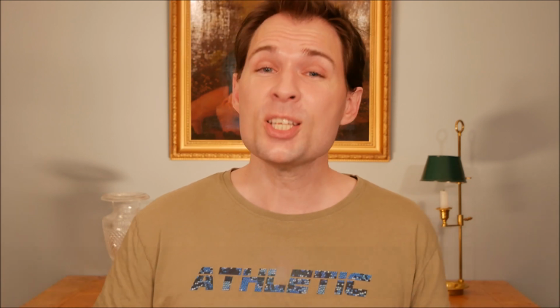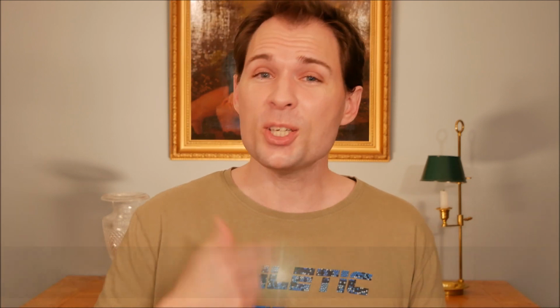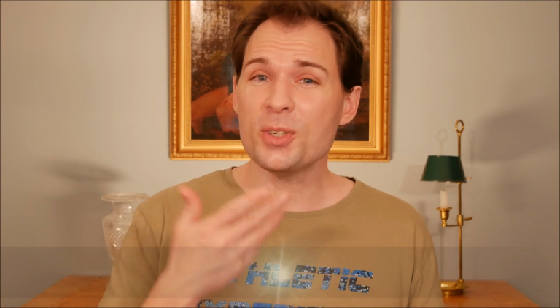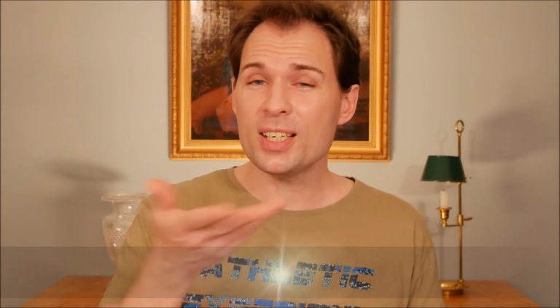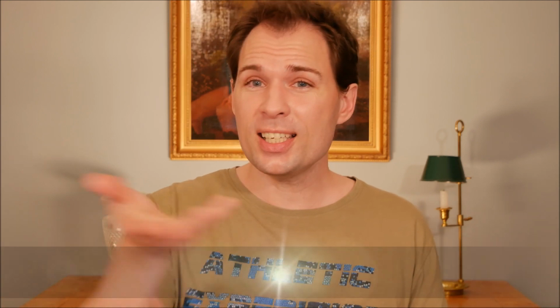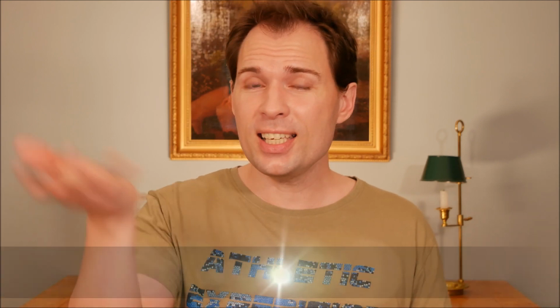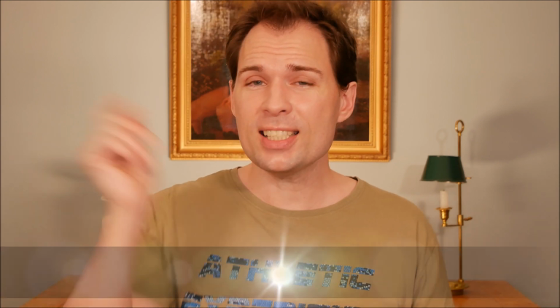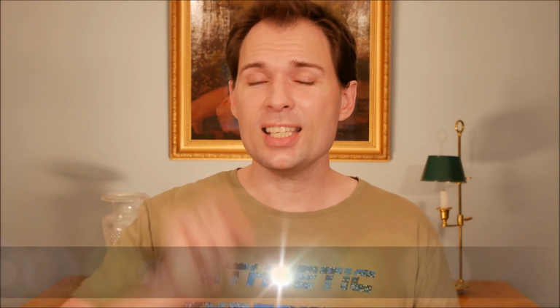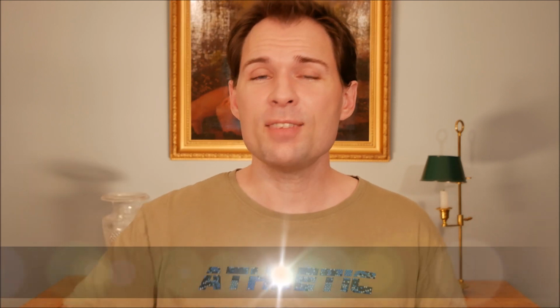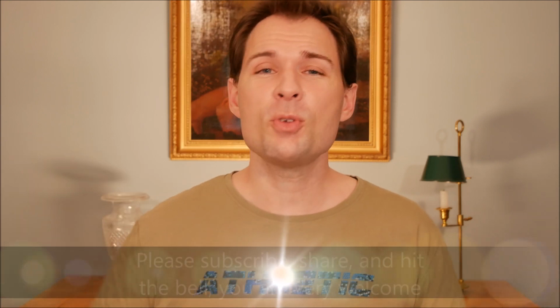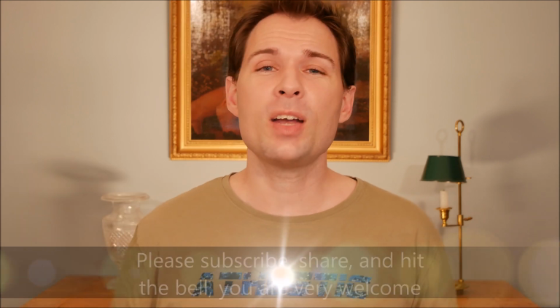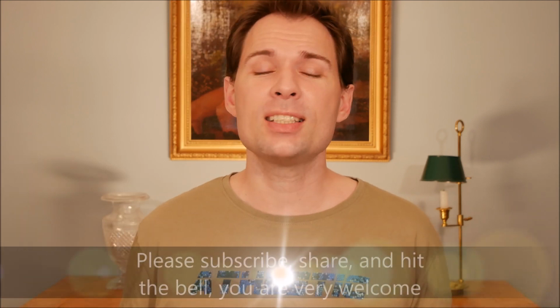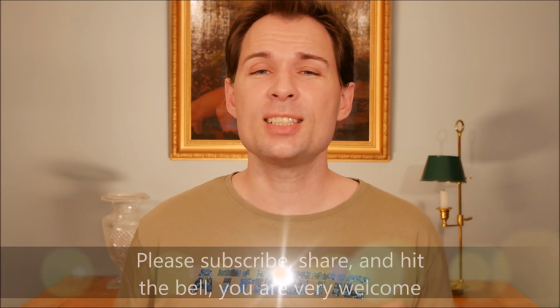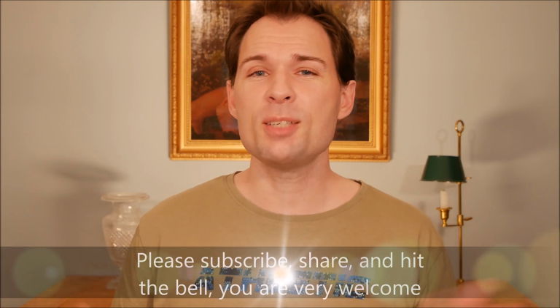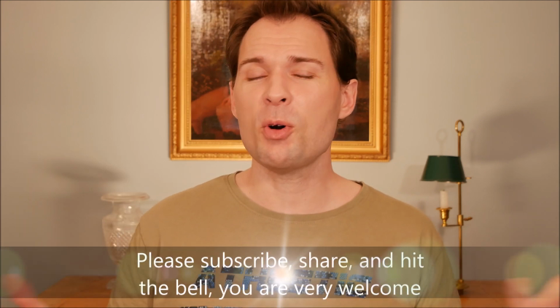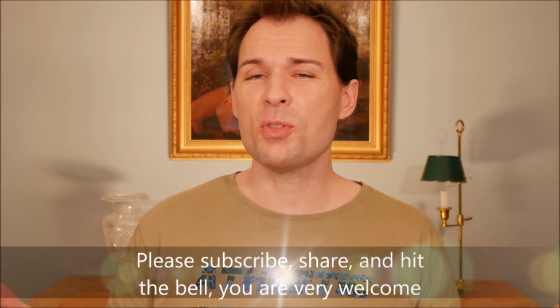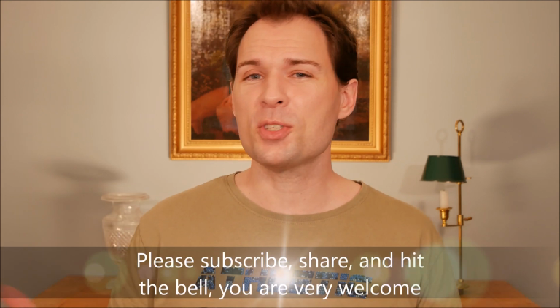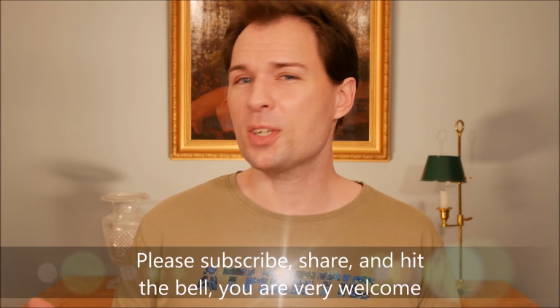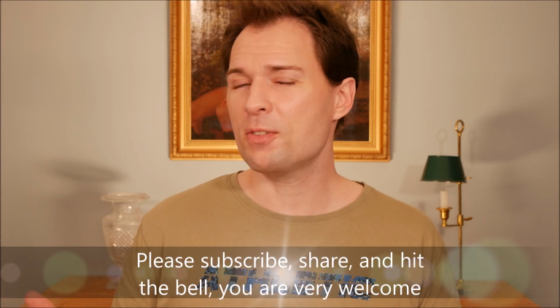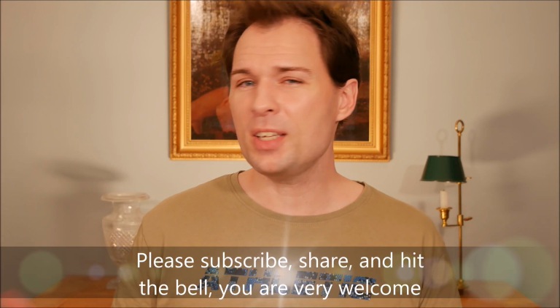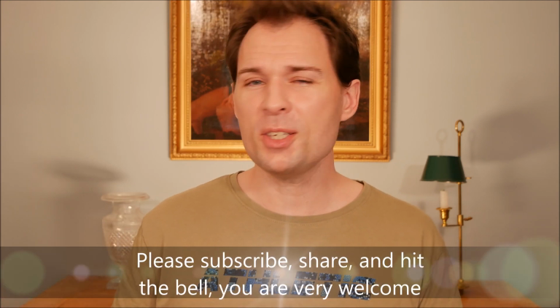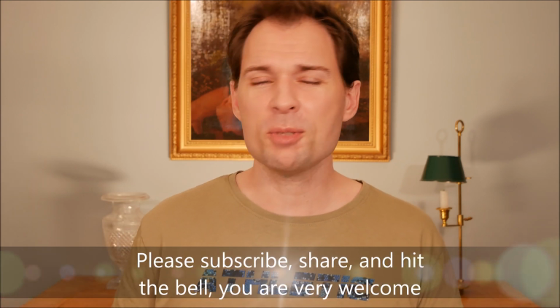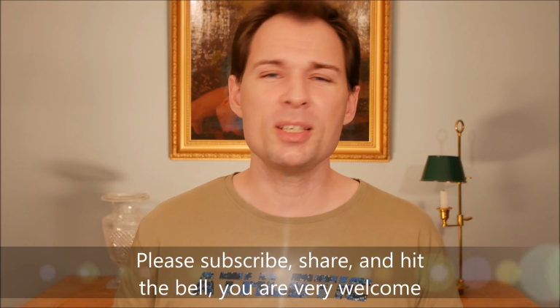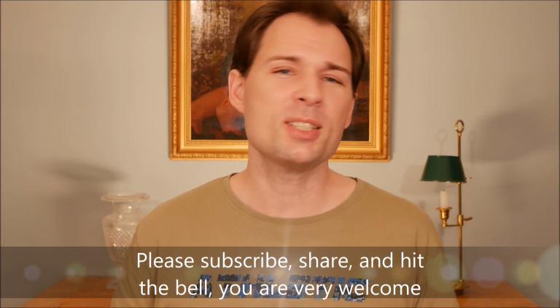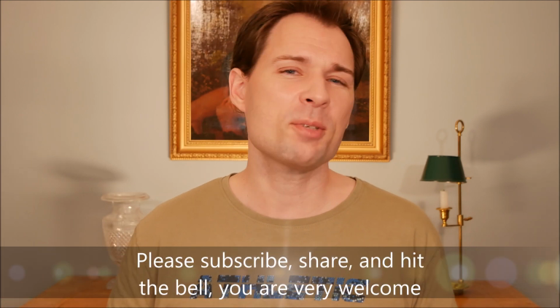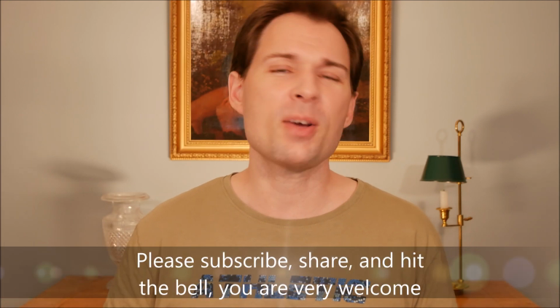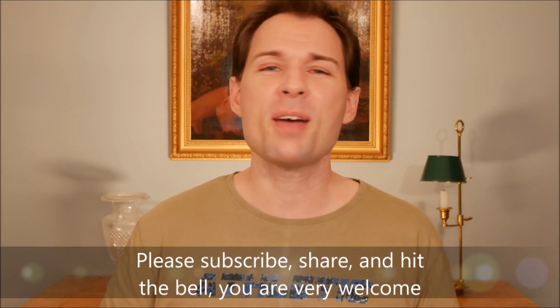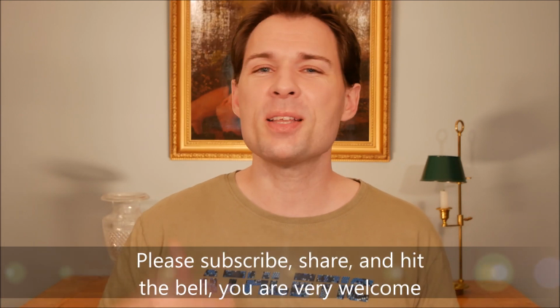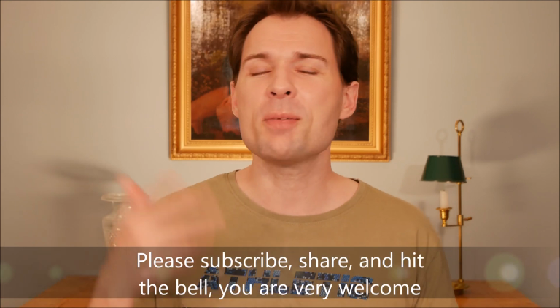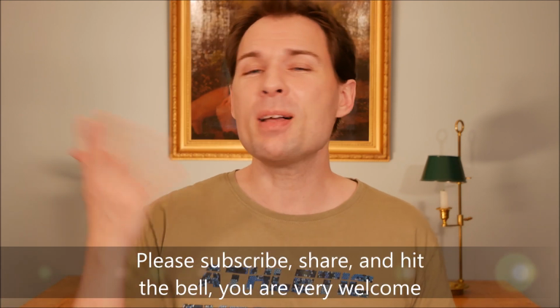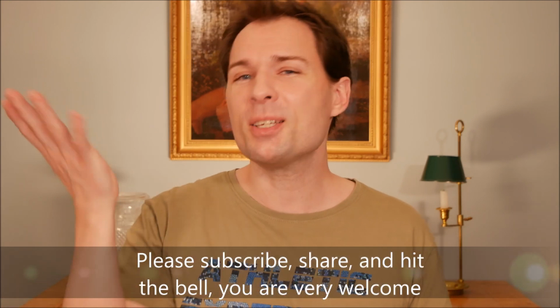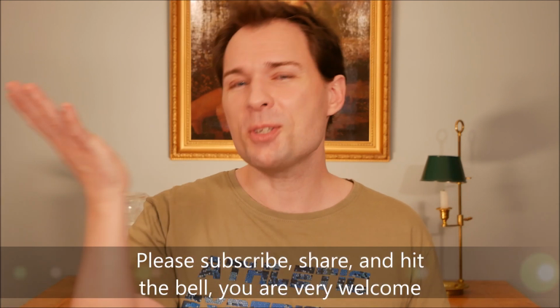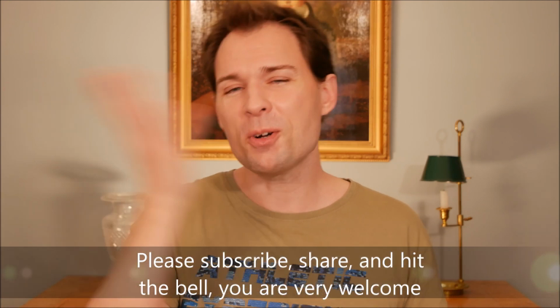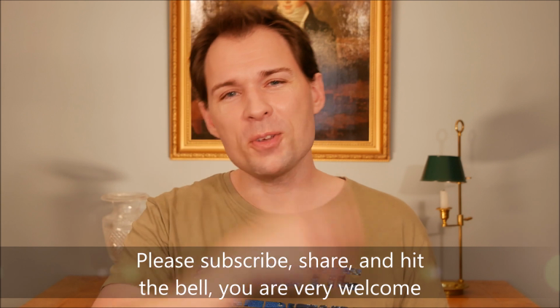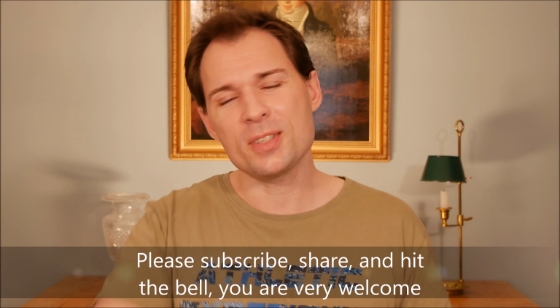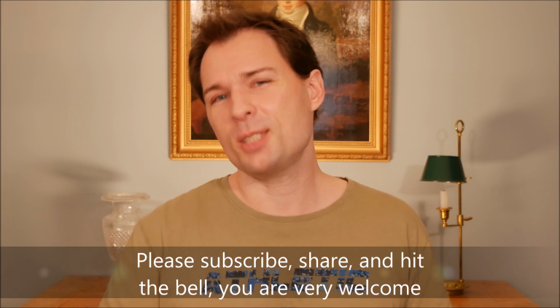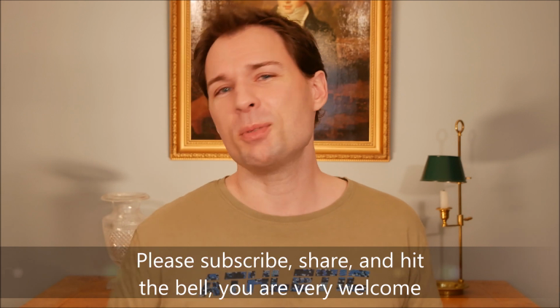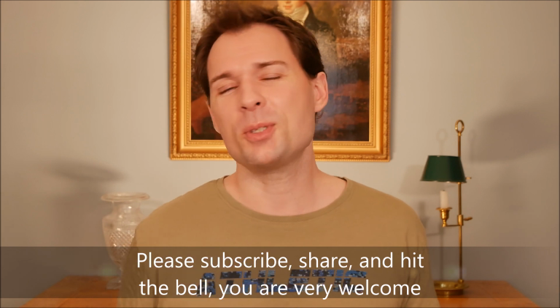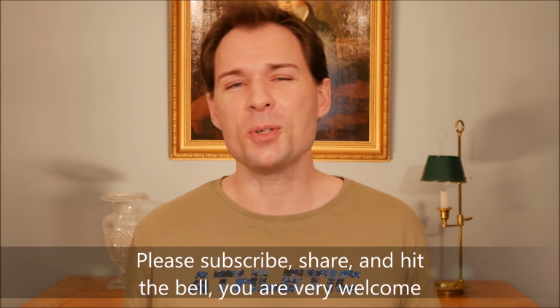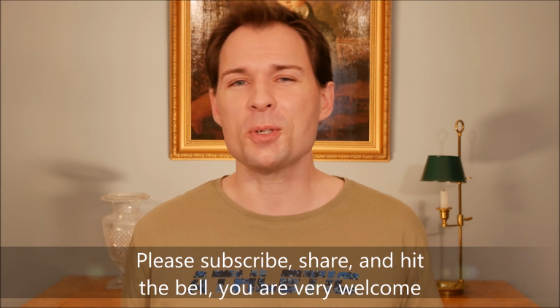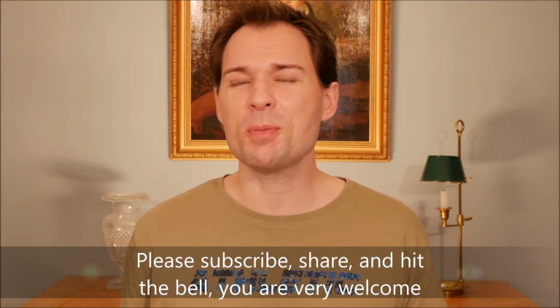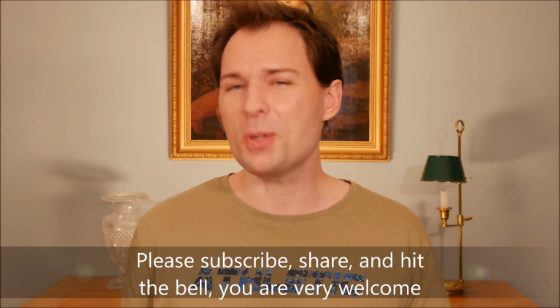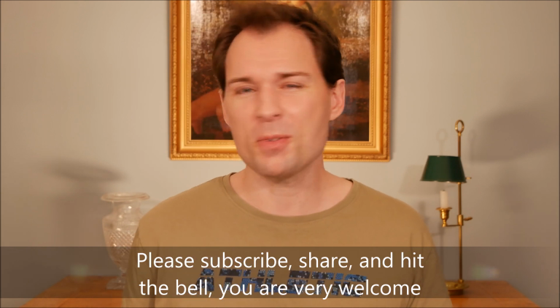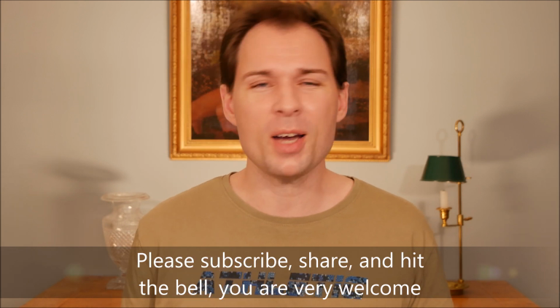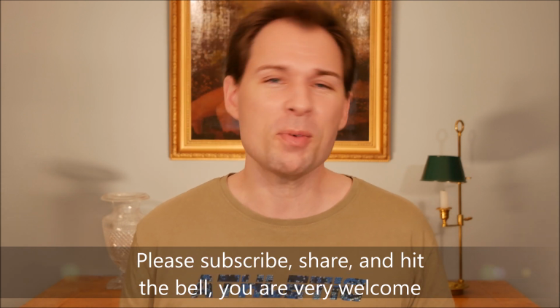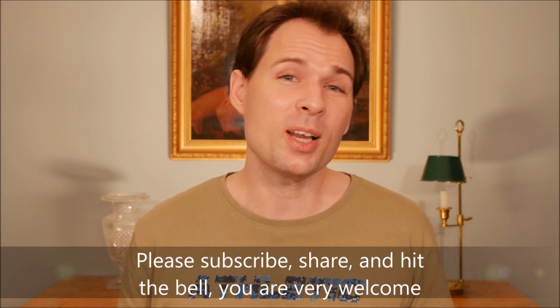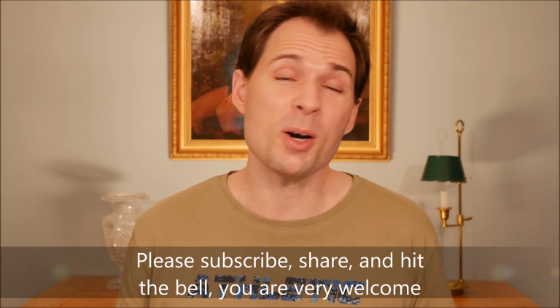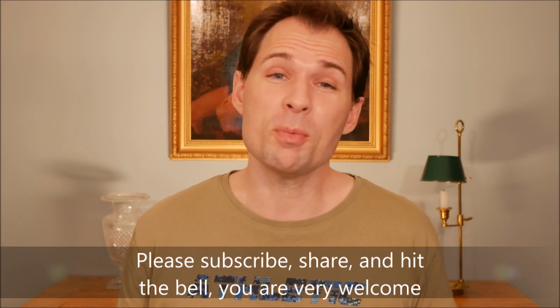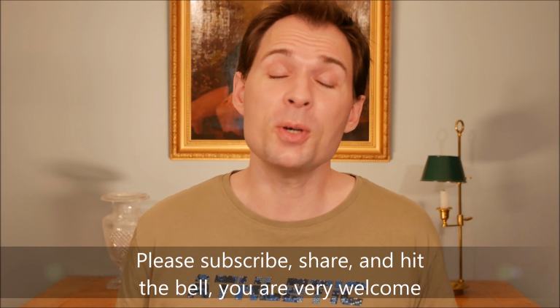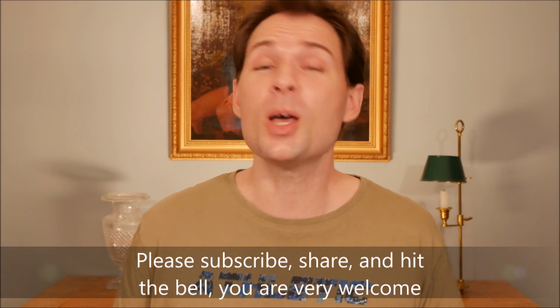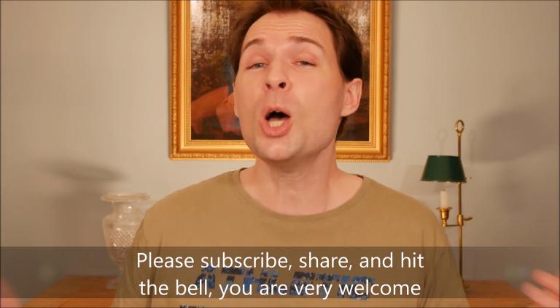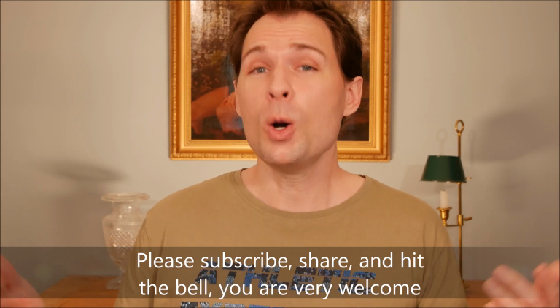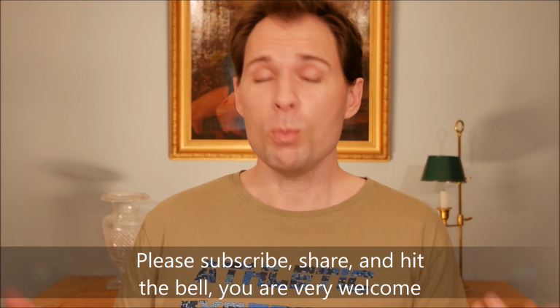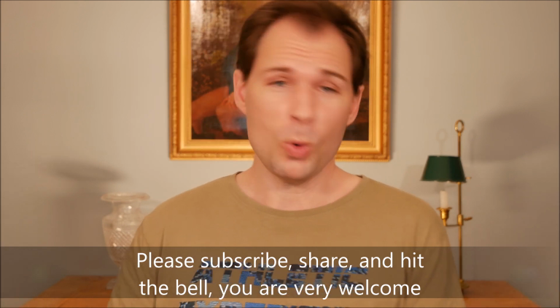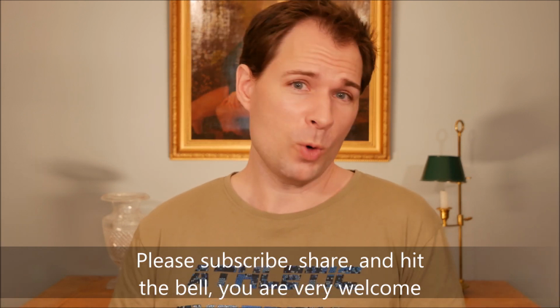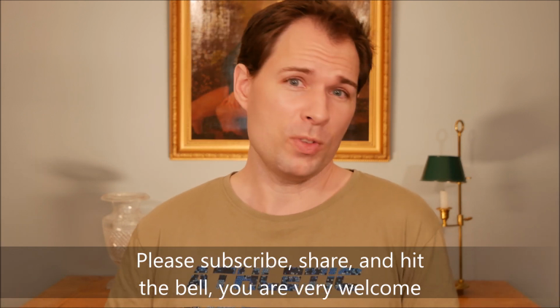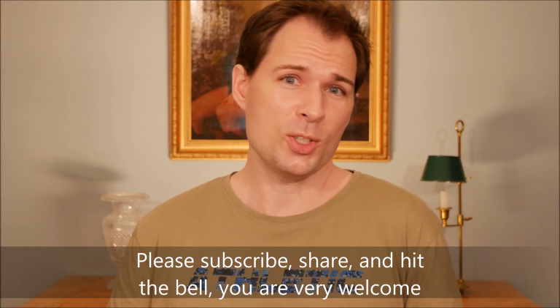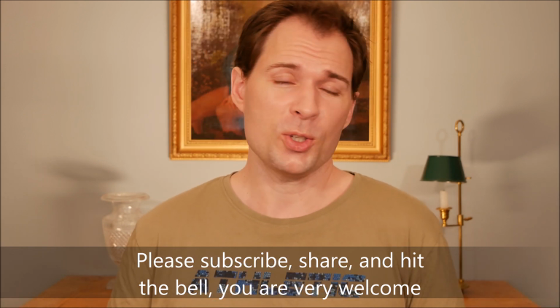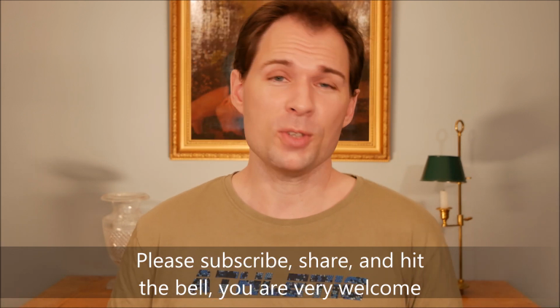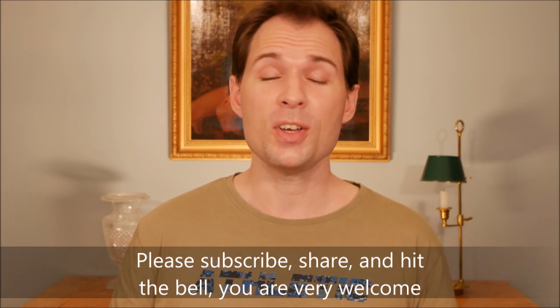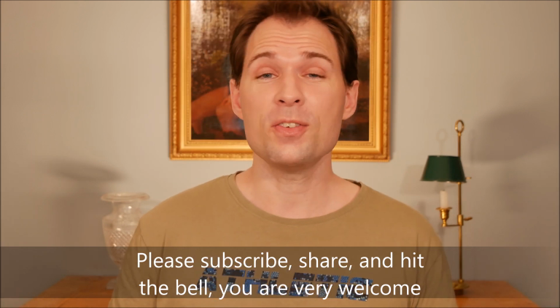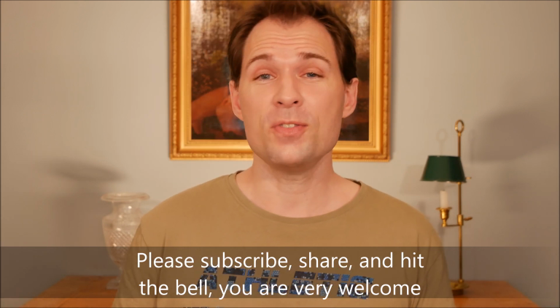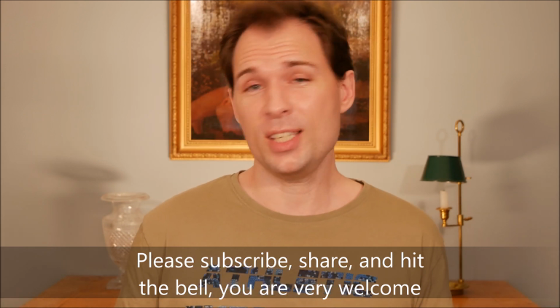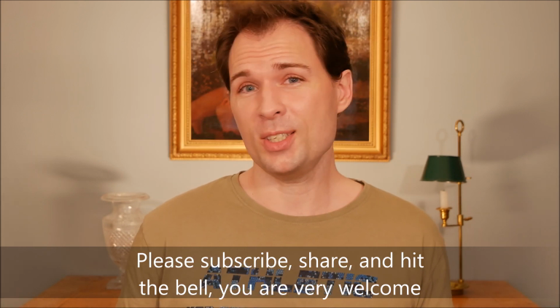If you would like to see more of these sorts of videos, please subscribe, hit the bell, and do all the things so you will be notified when I upload more of this sort of content.